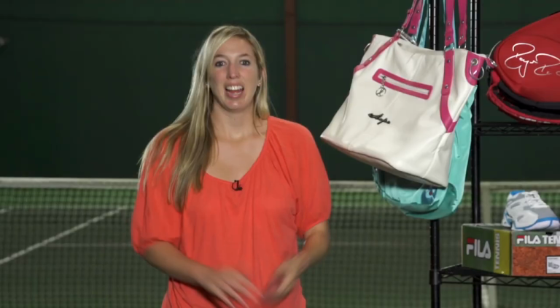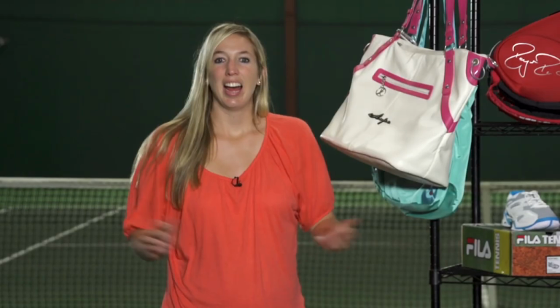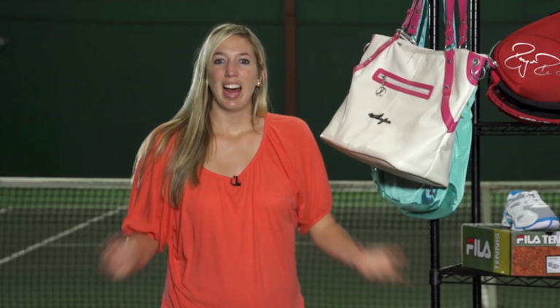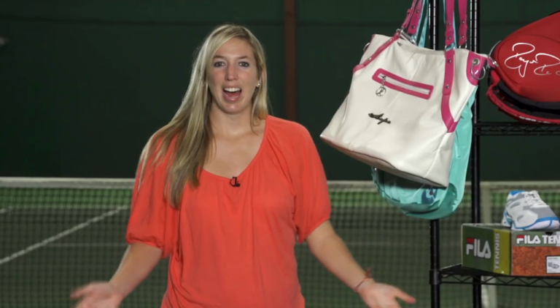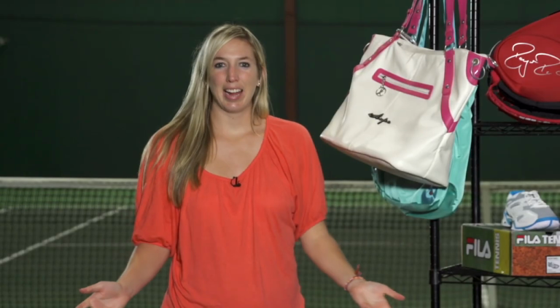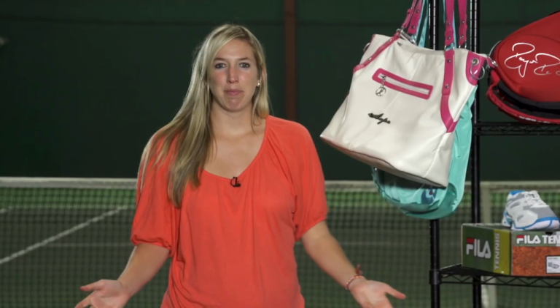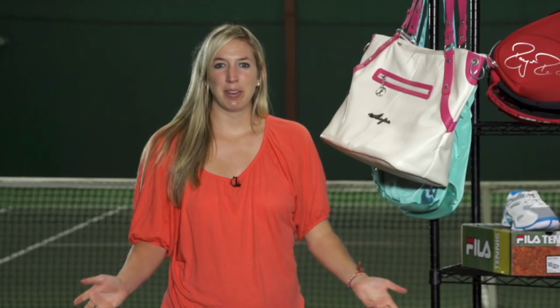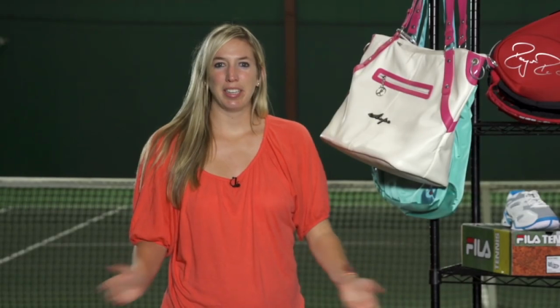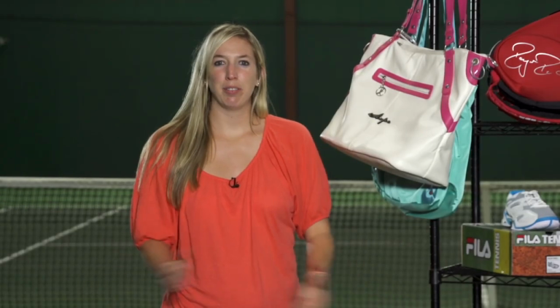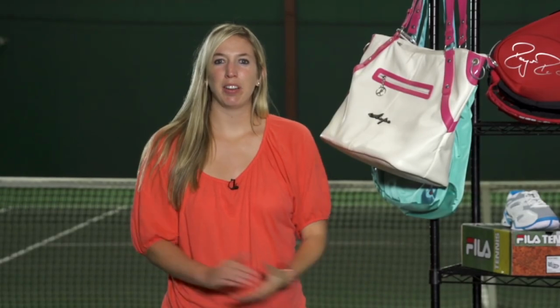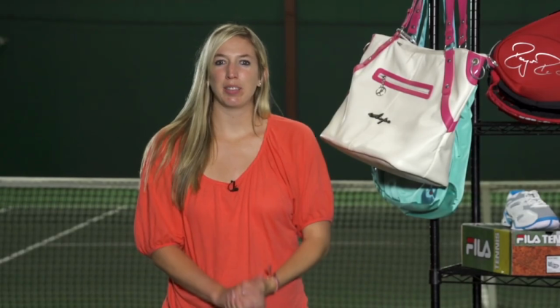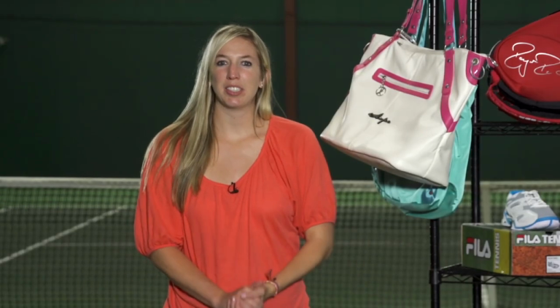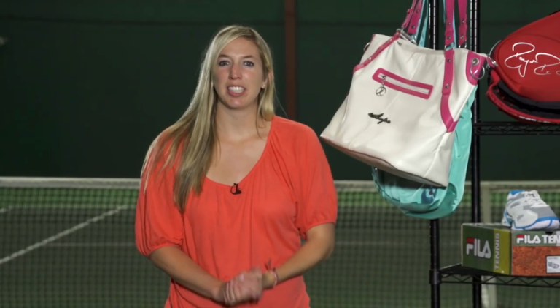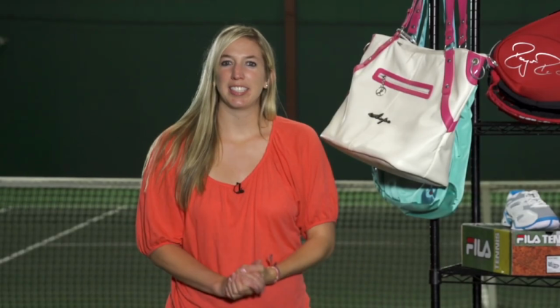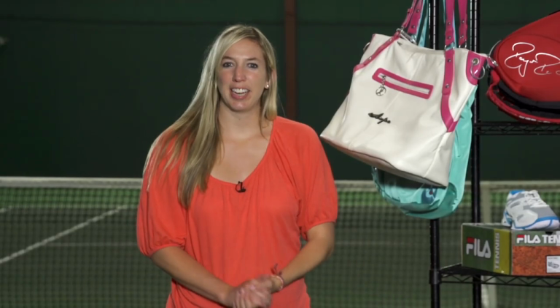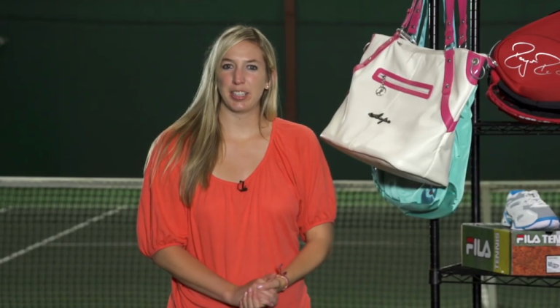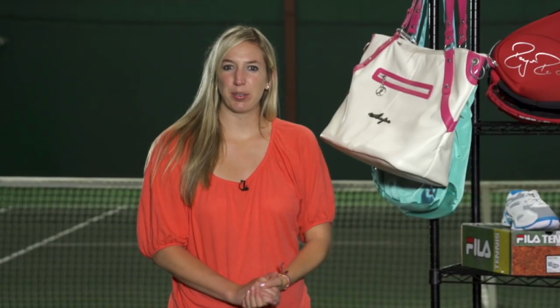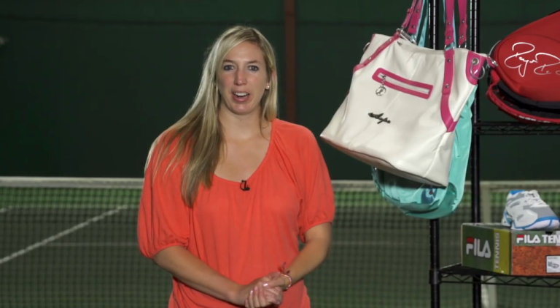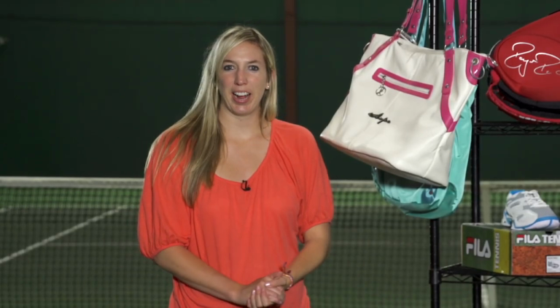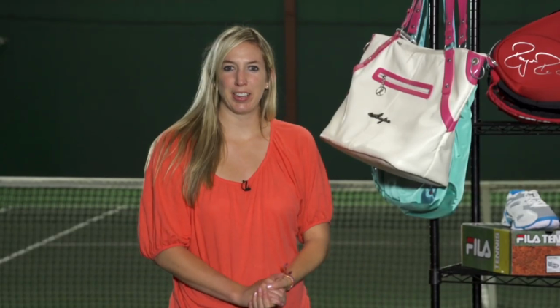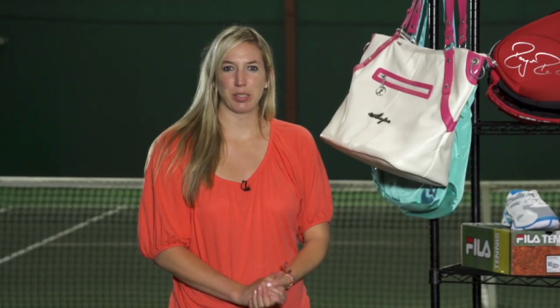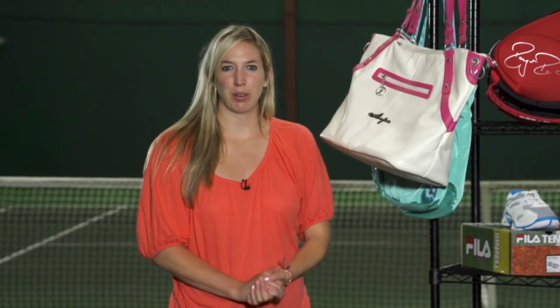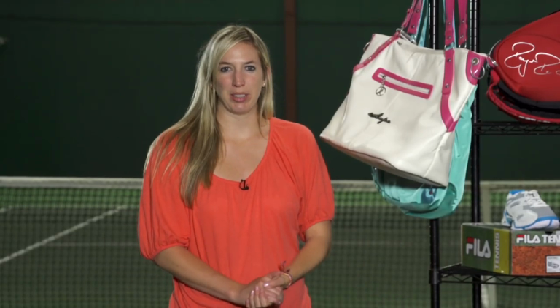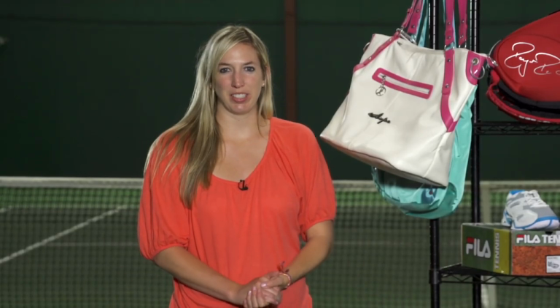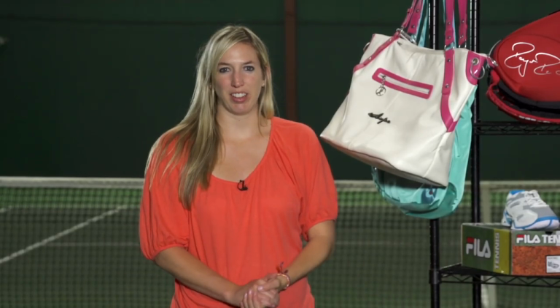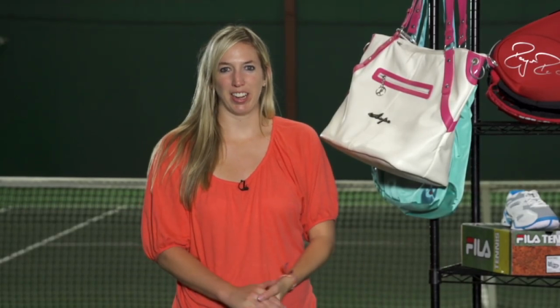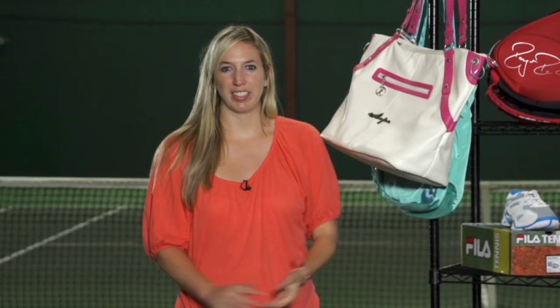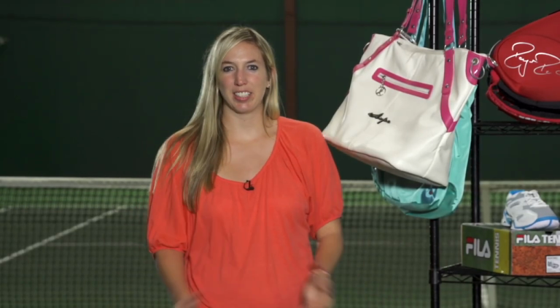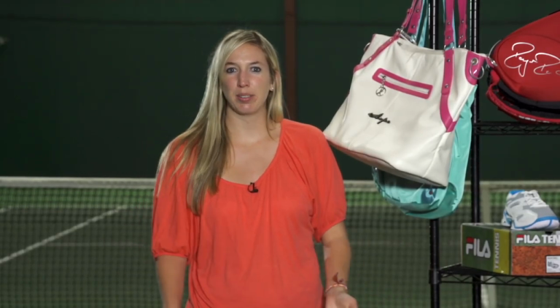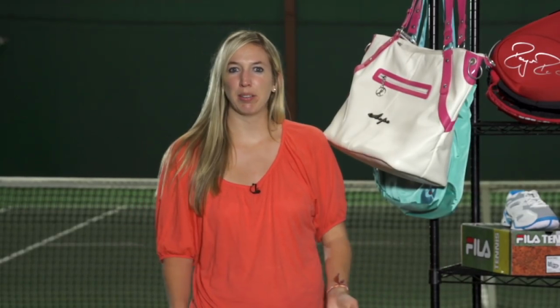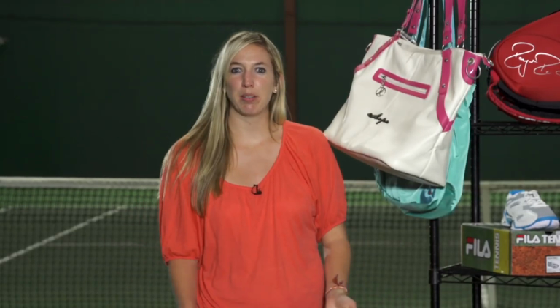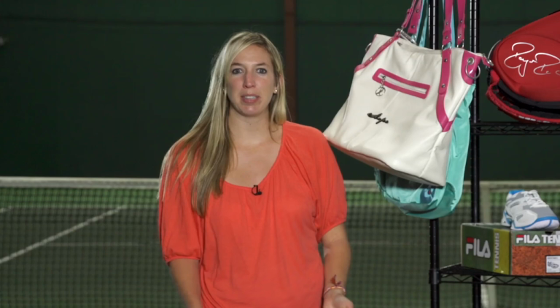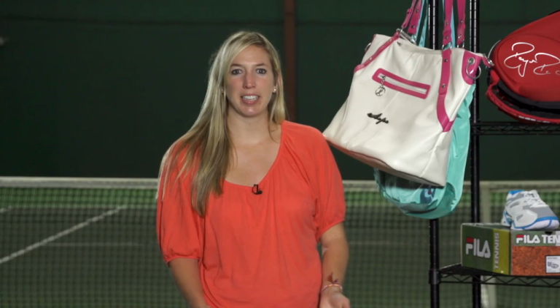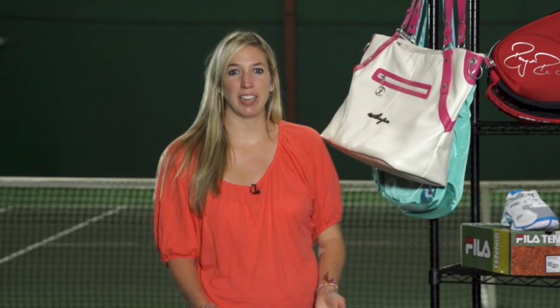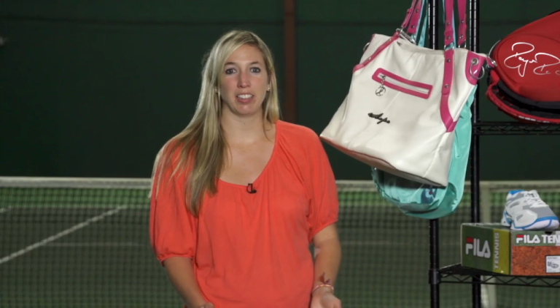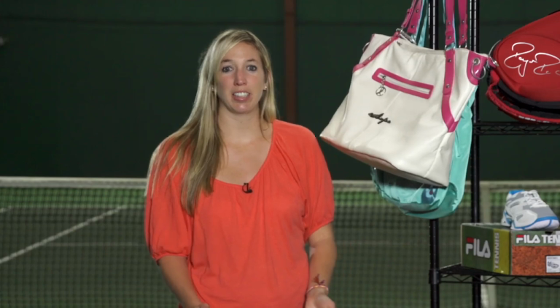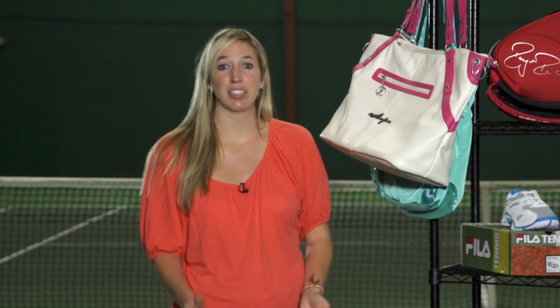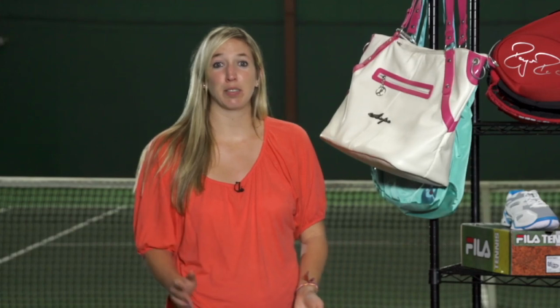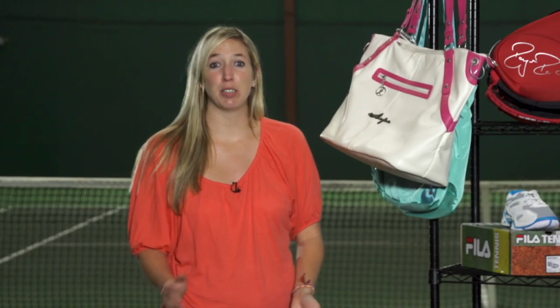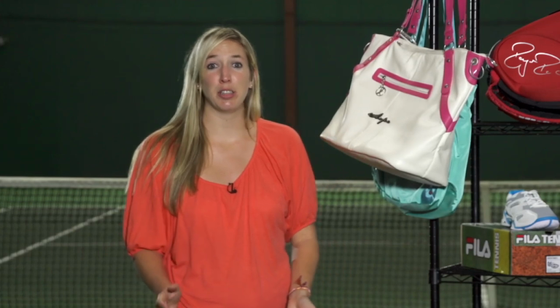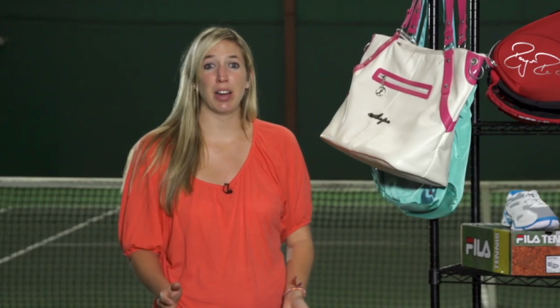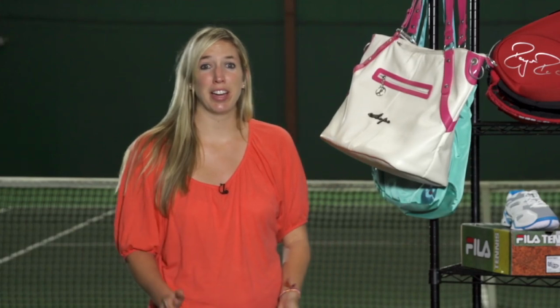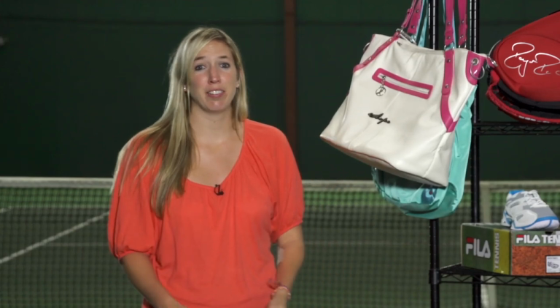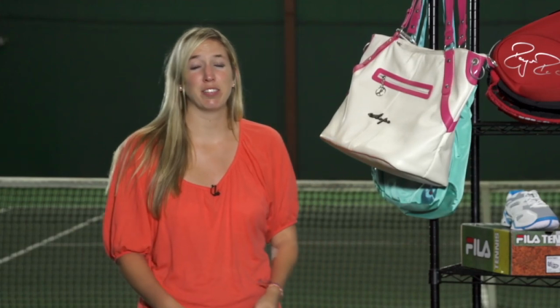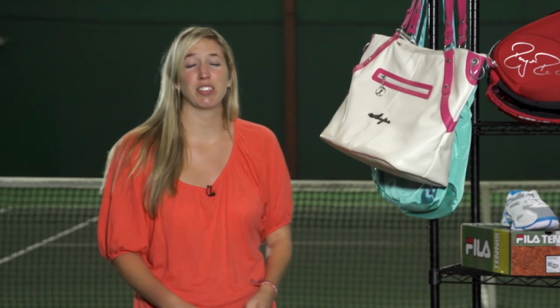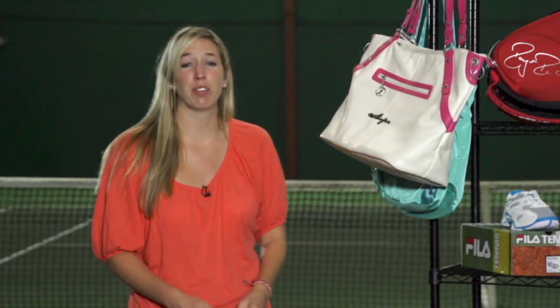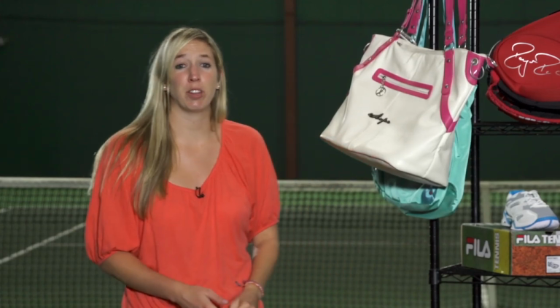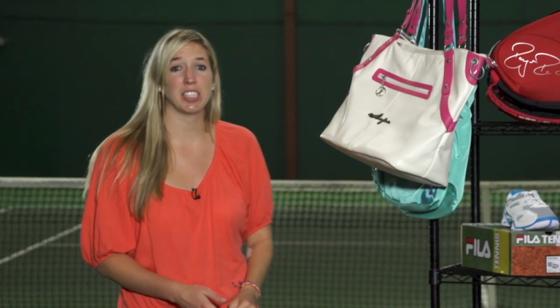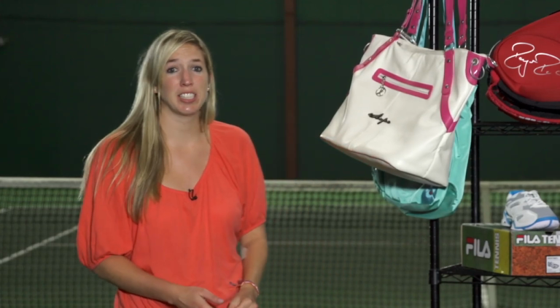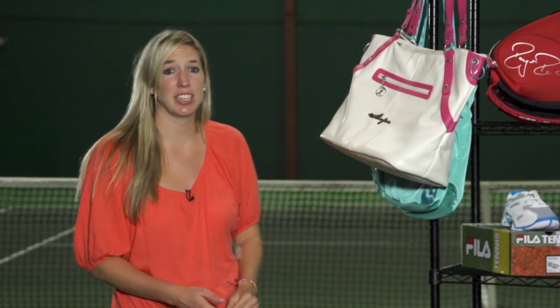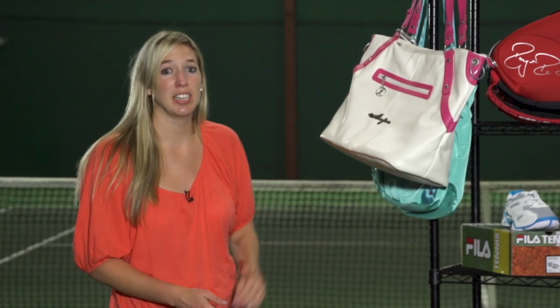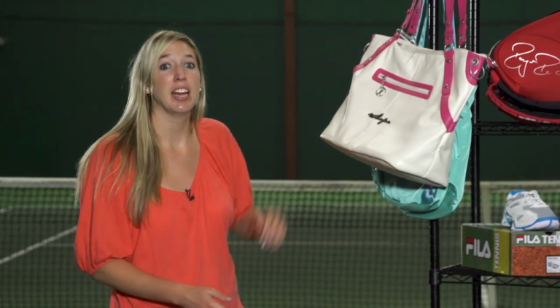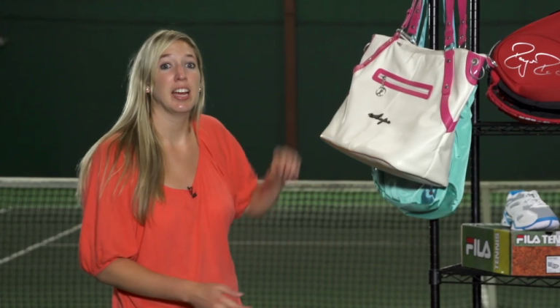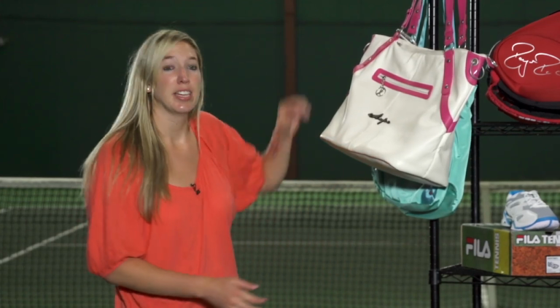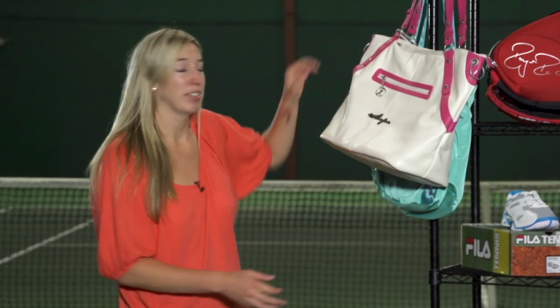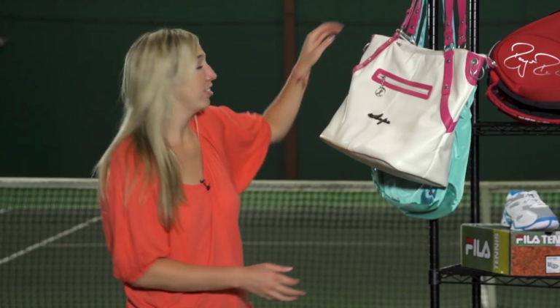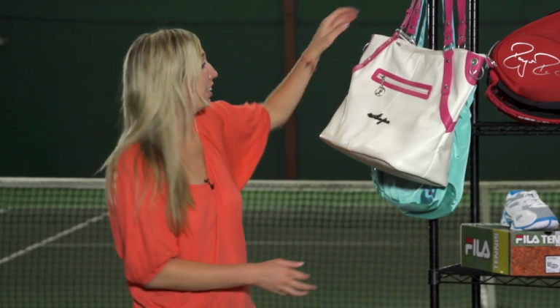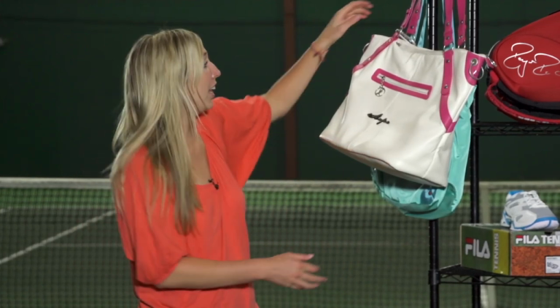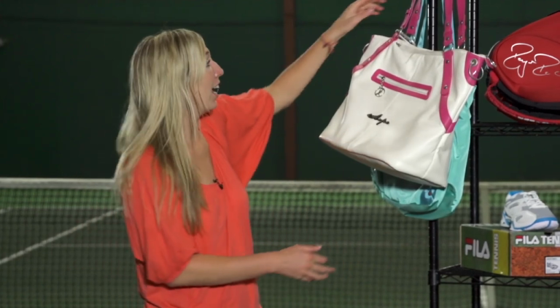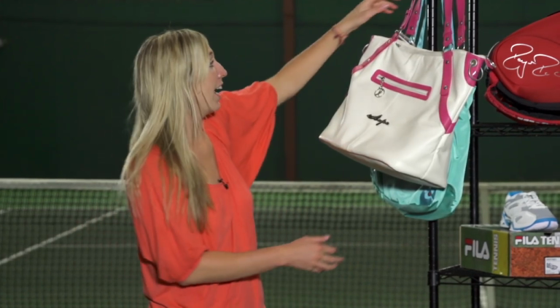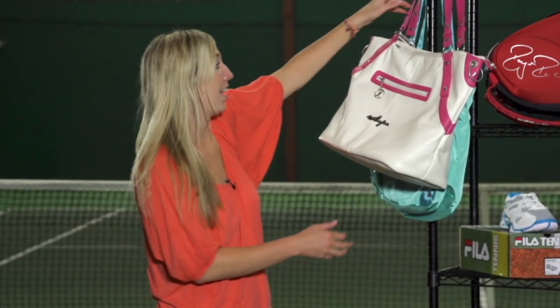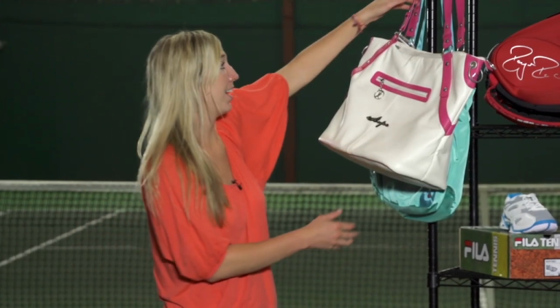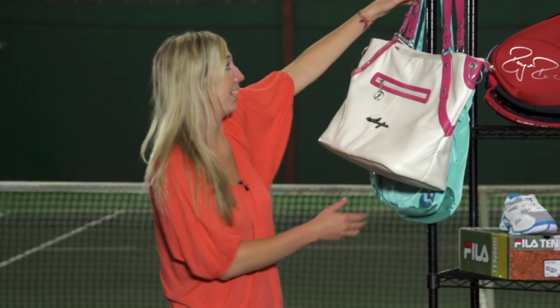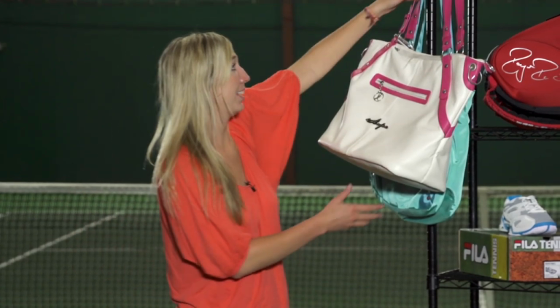Hi, I'm Brittany and welcome to the Tennis Warehouse Women's Vlog. This week we'll be taking a look at some new items from Wilson, Fila and Nike.